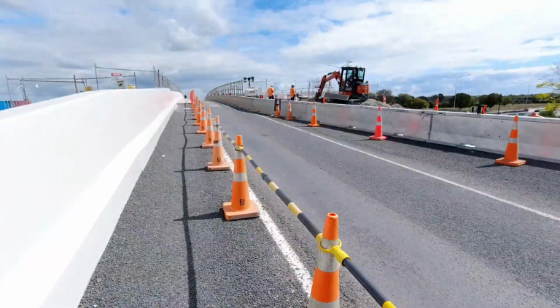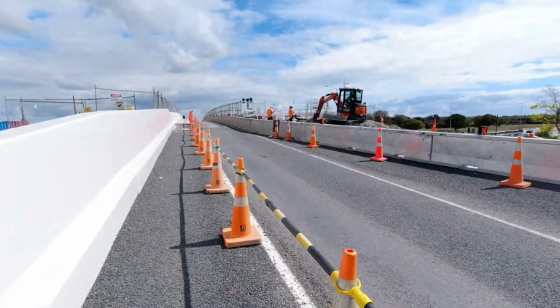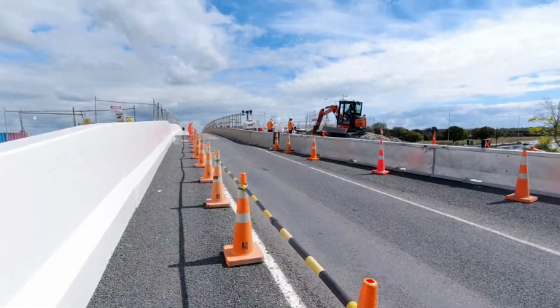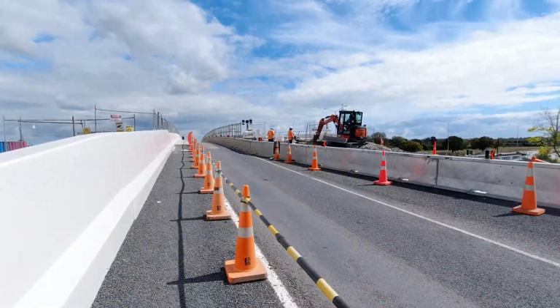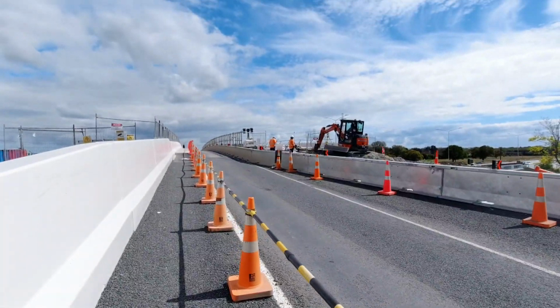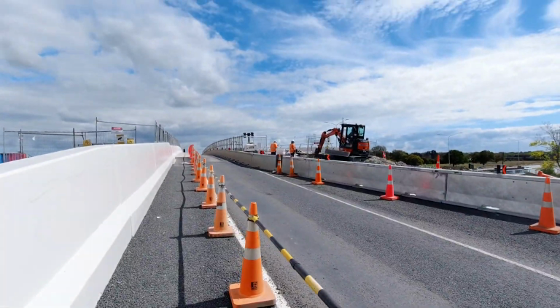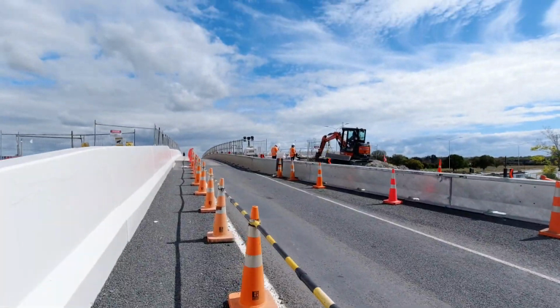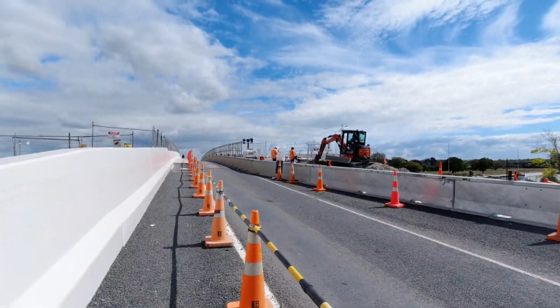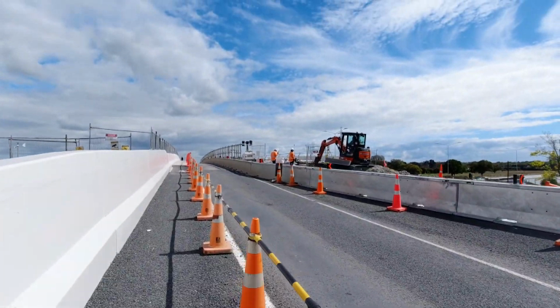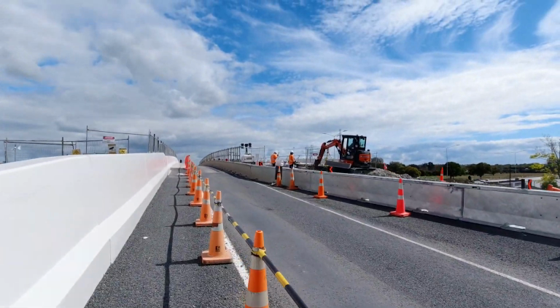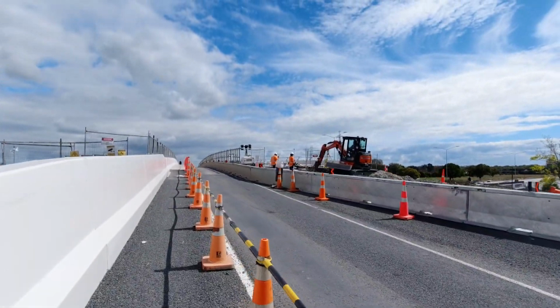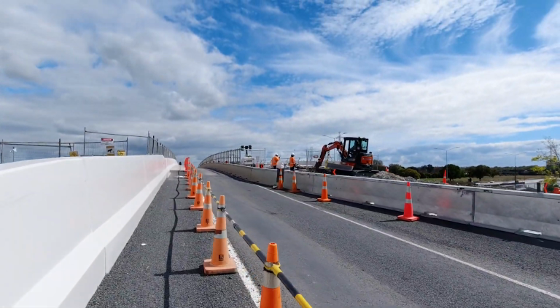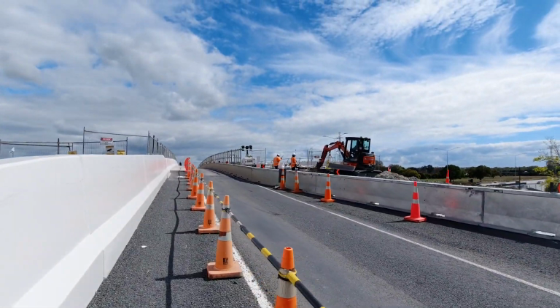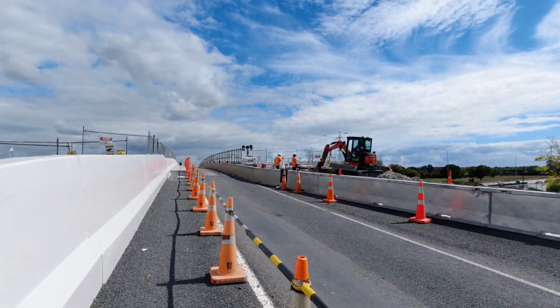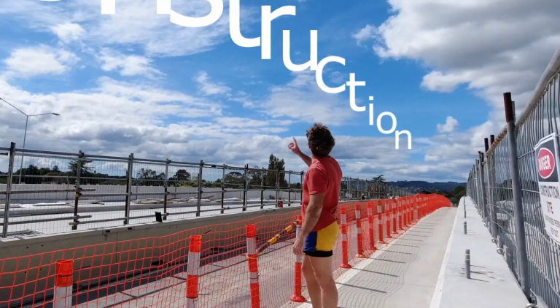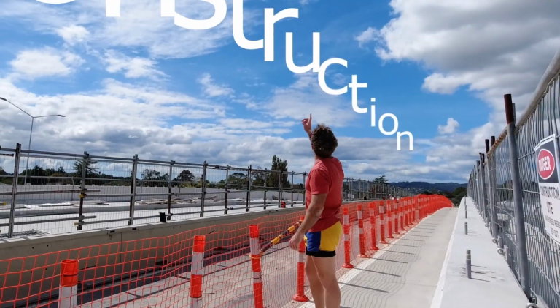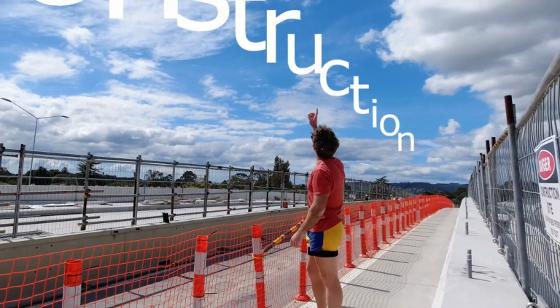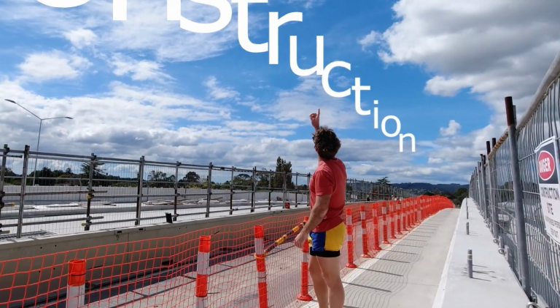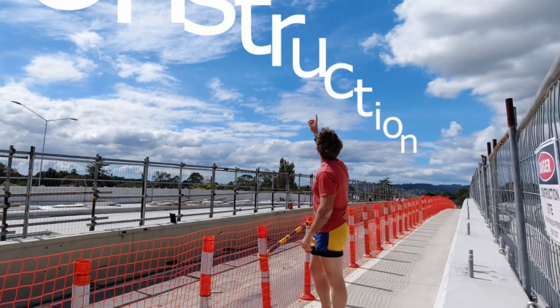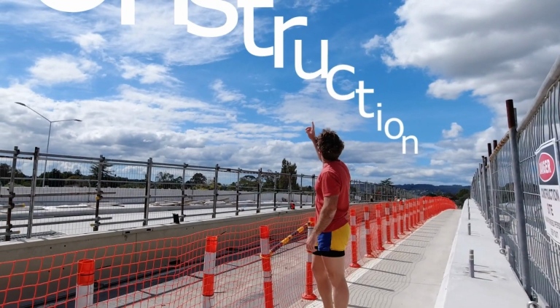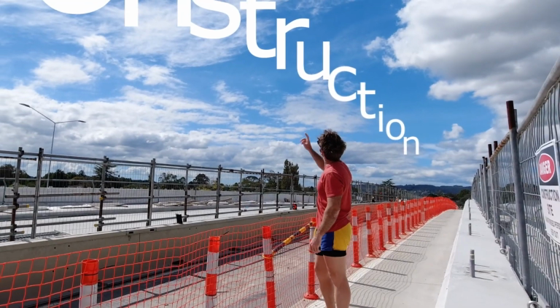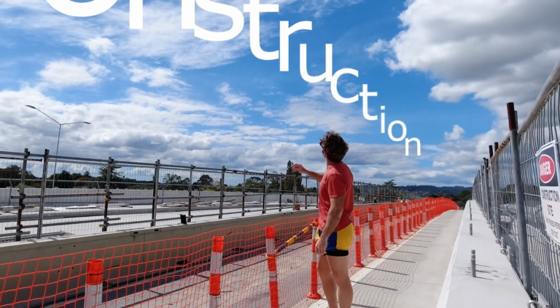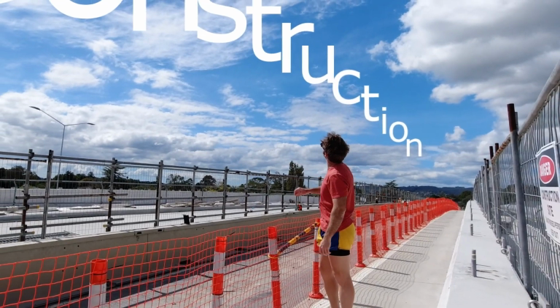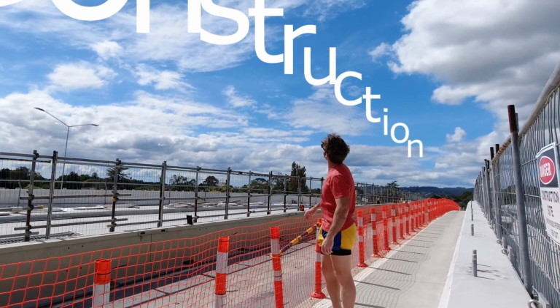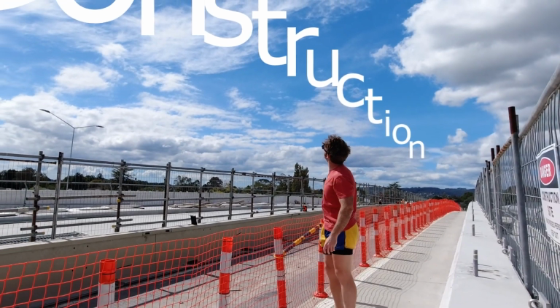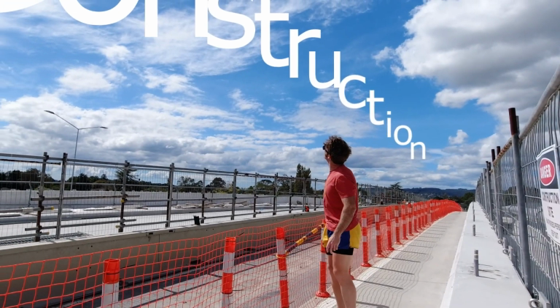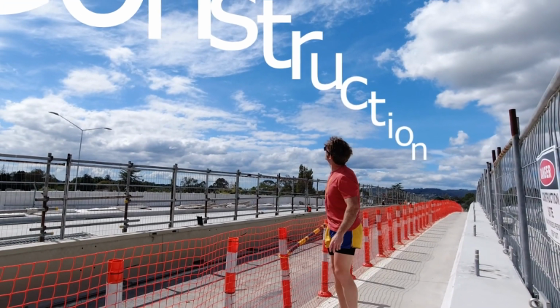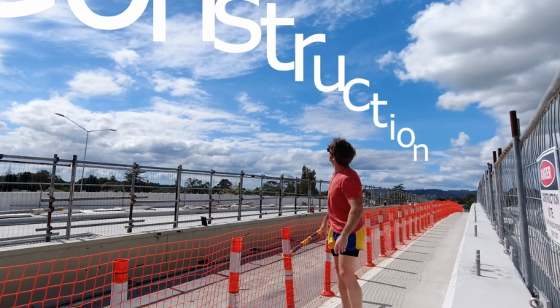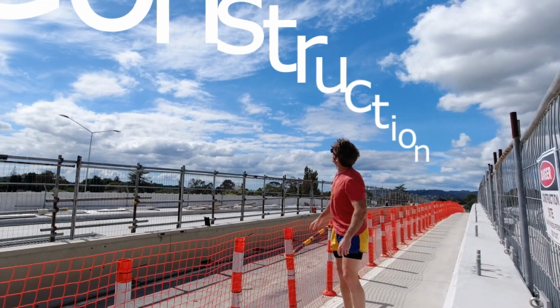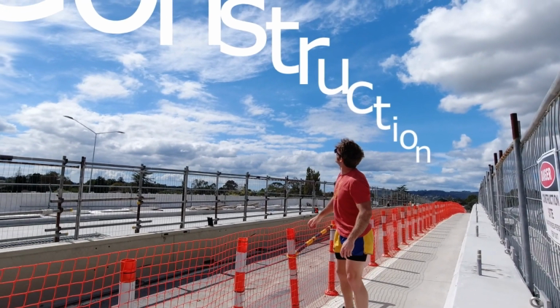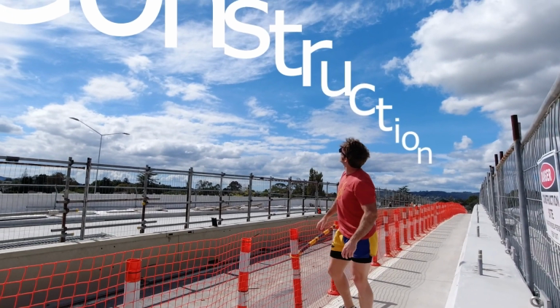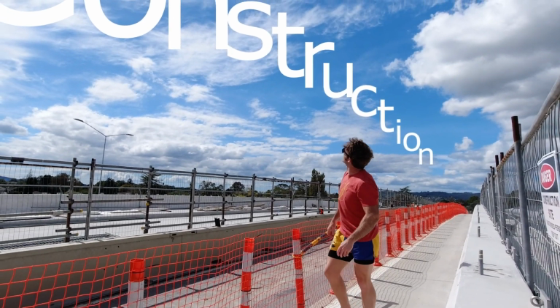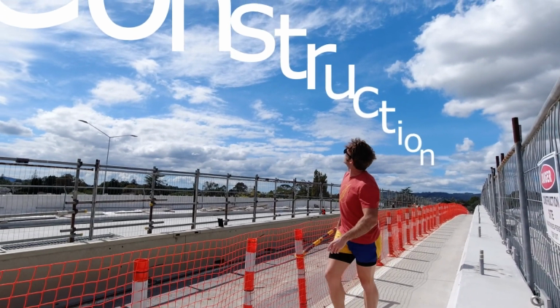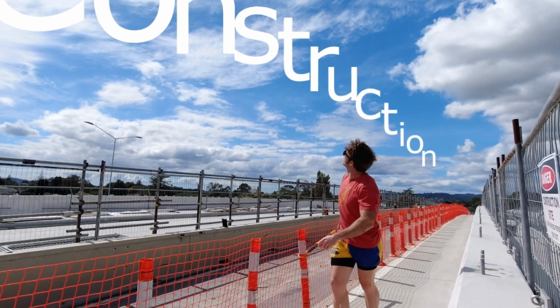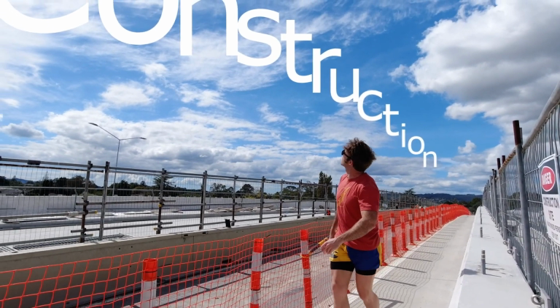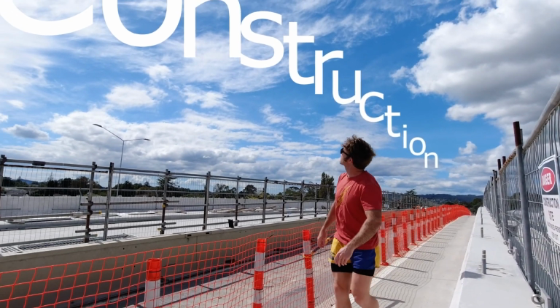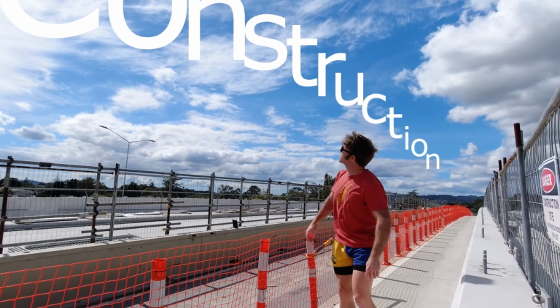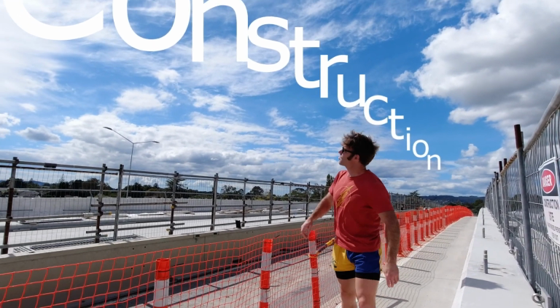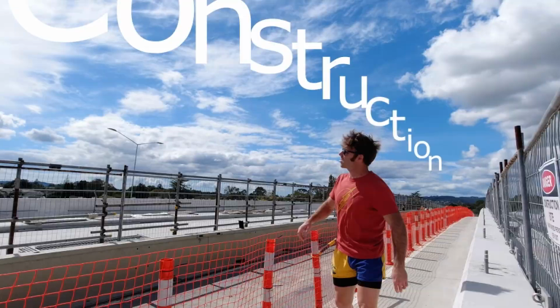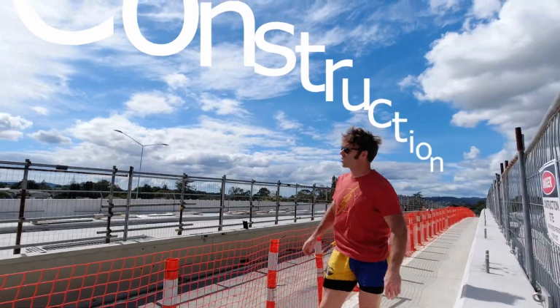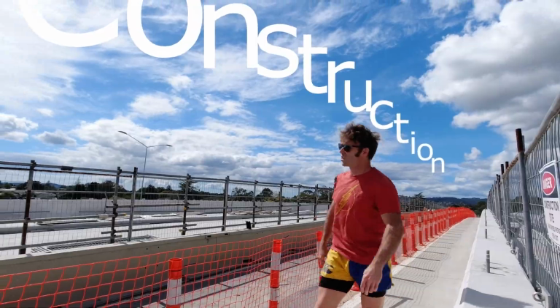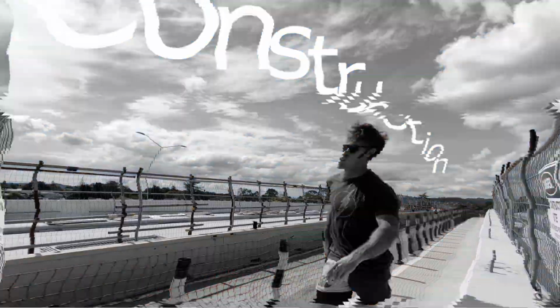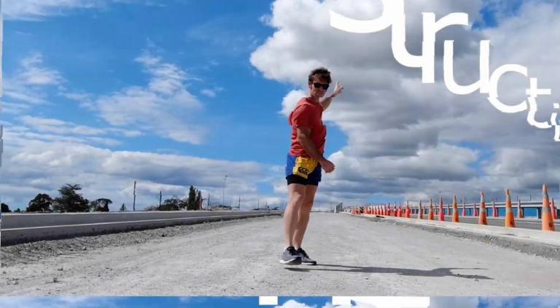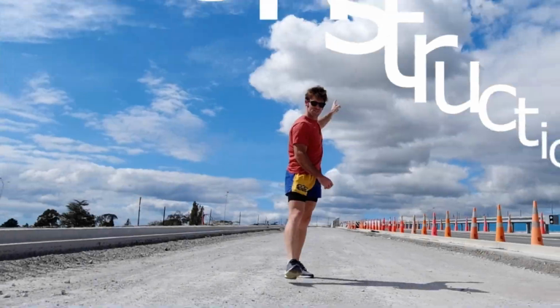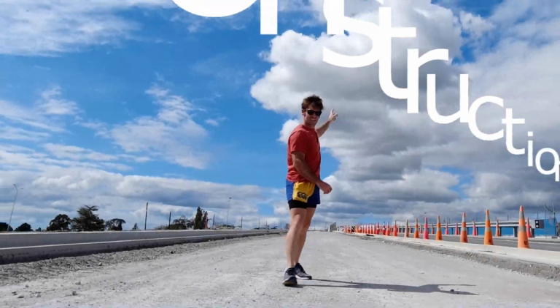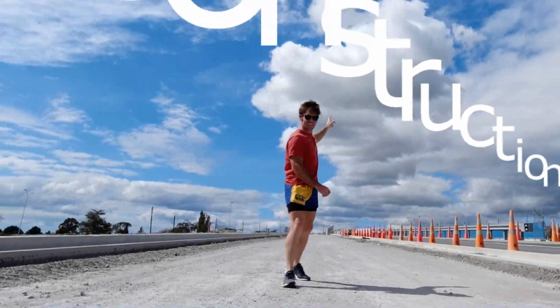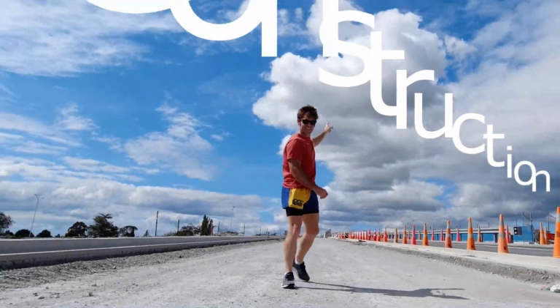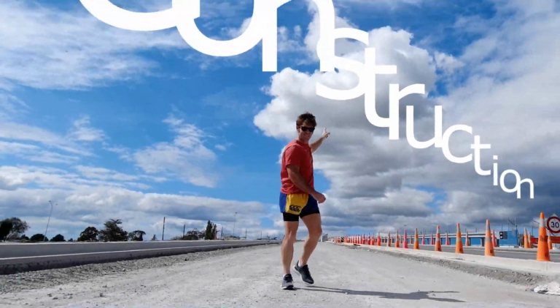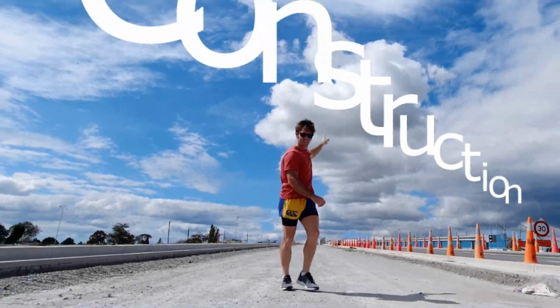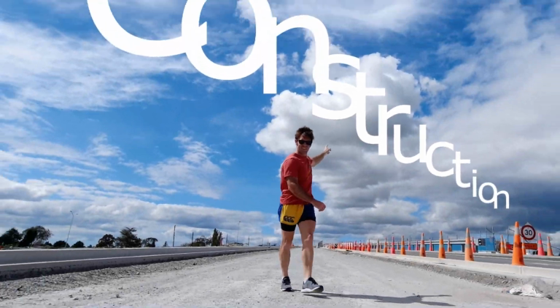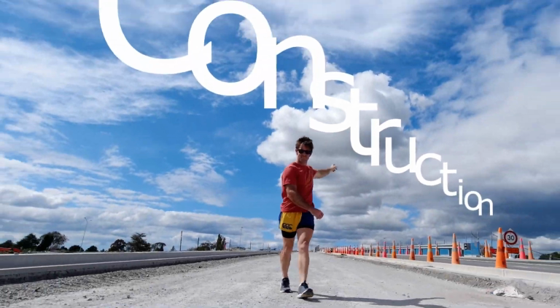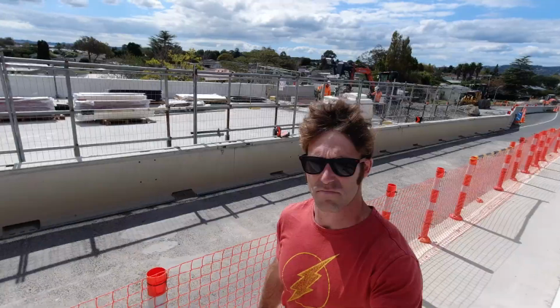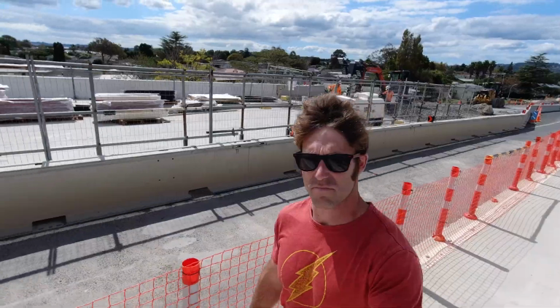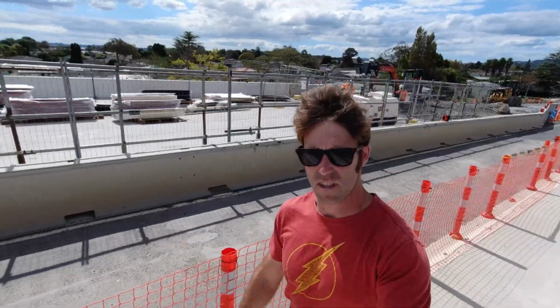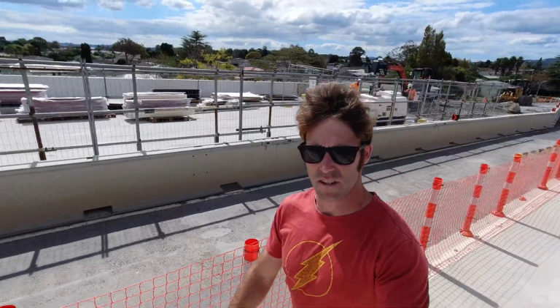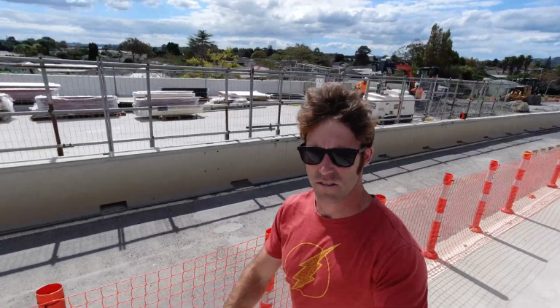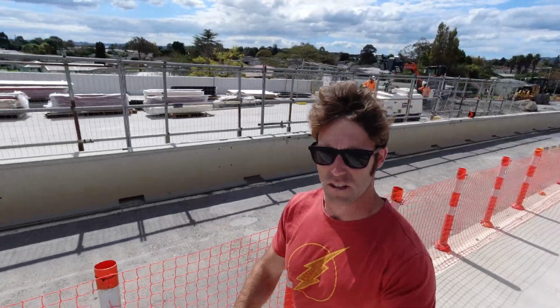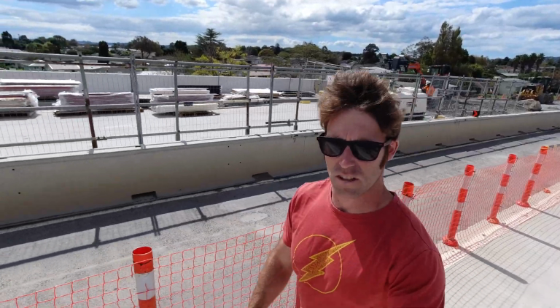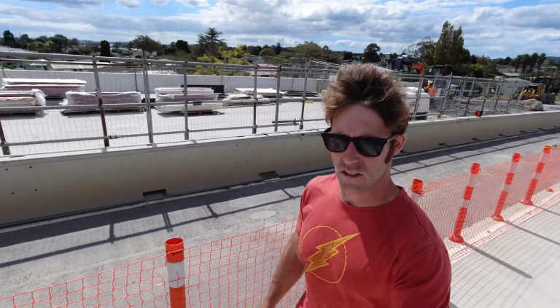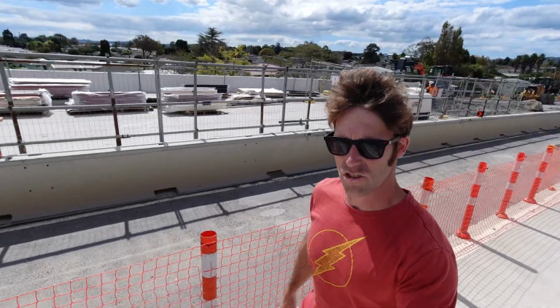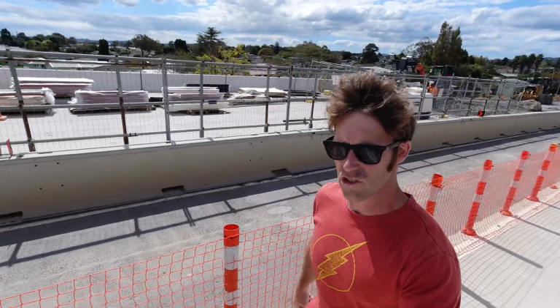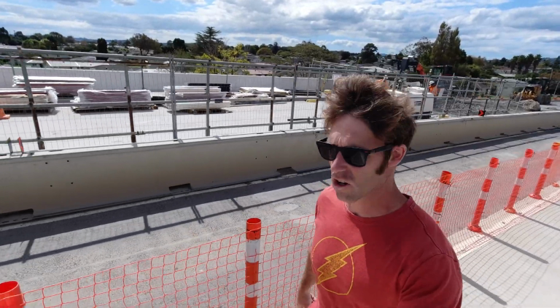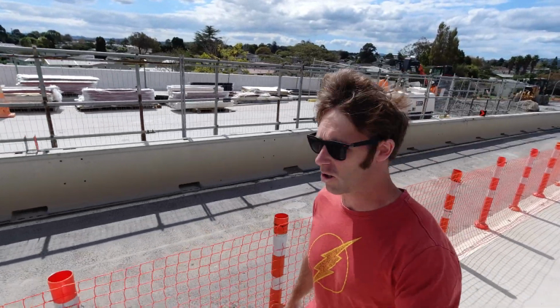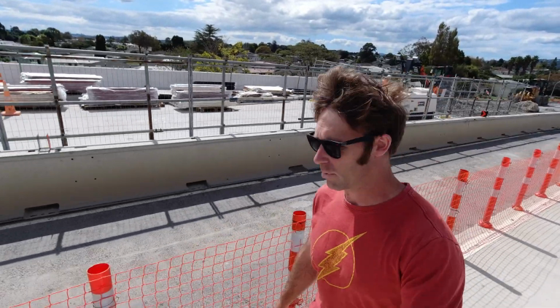A bridge under construction, with construction happening underneath it. They're doing a good job.